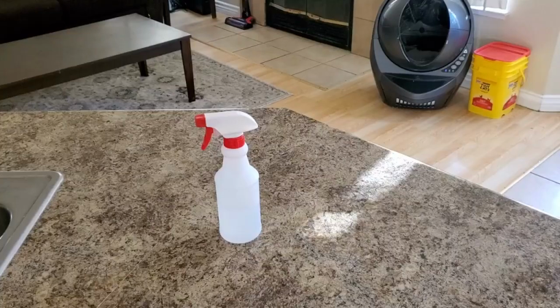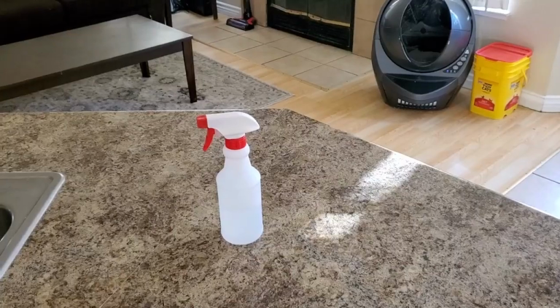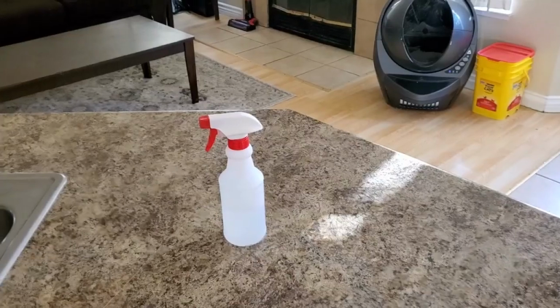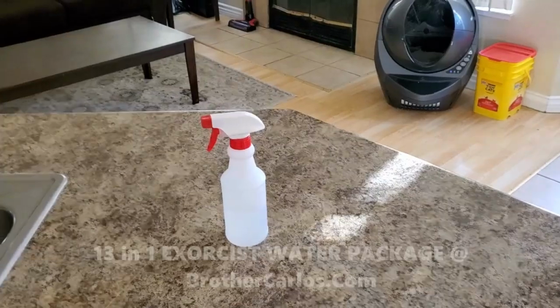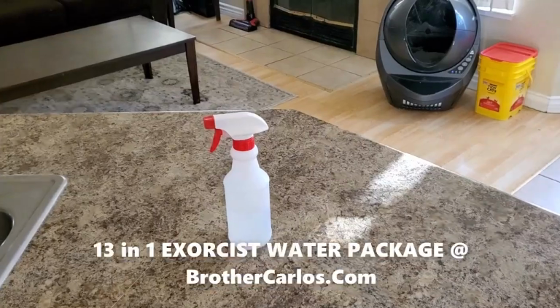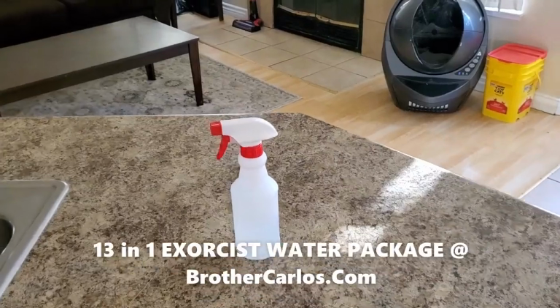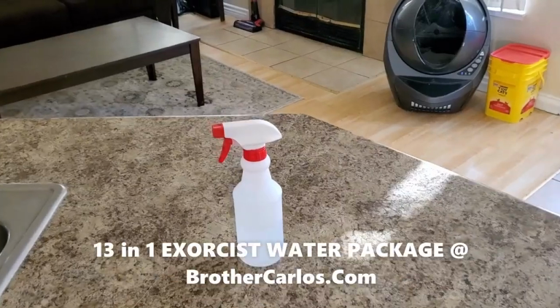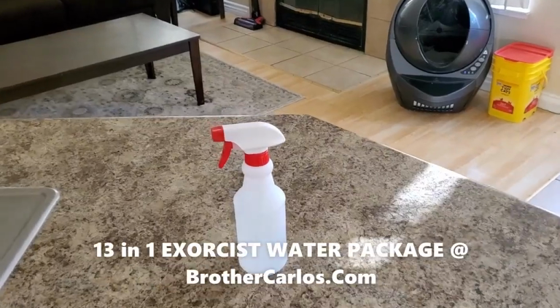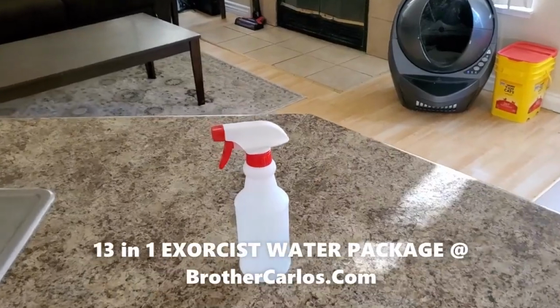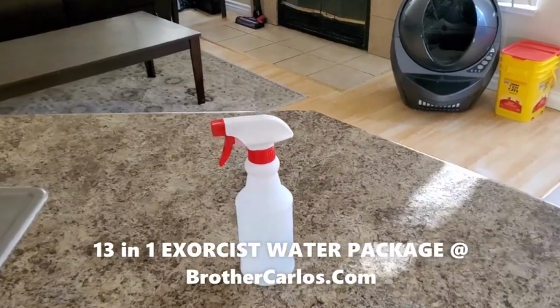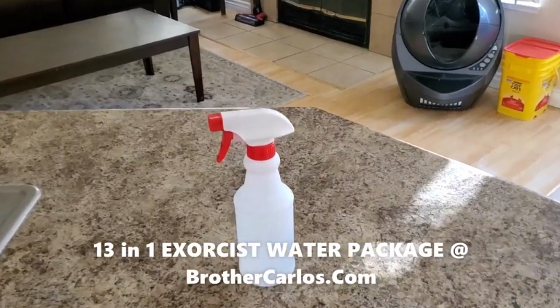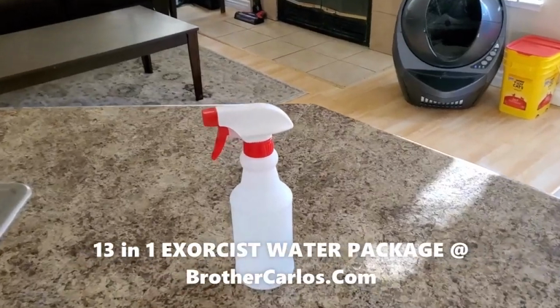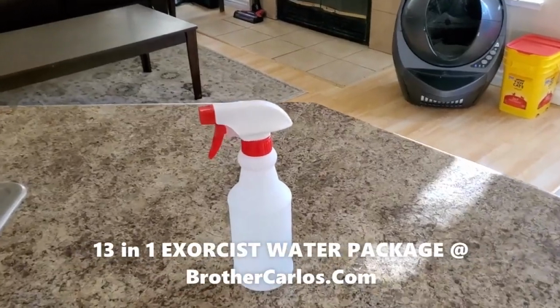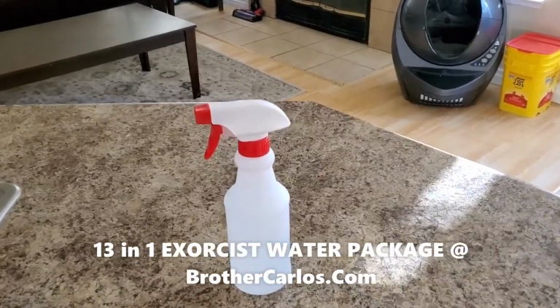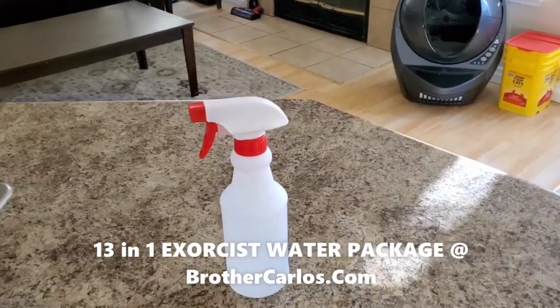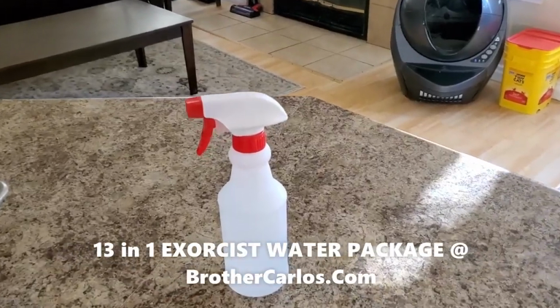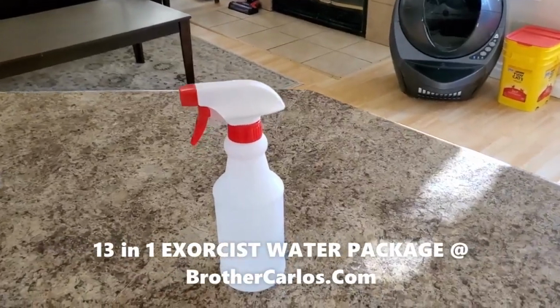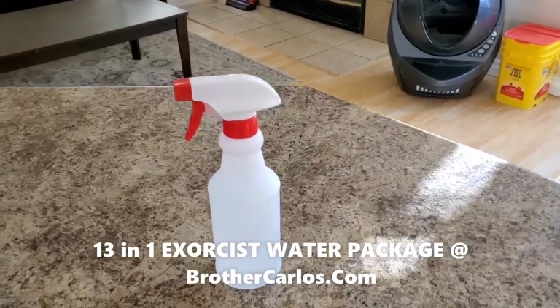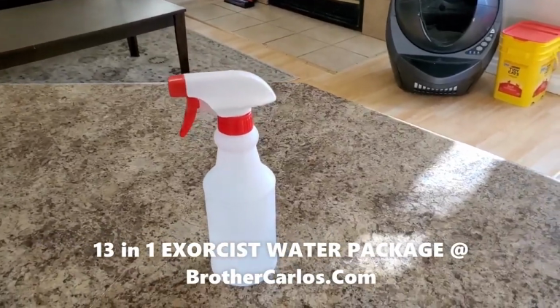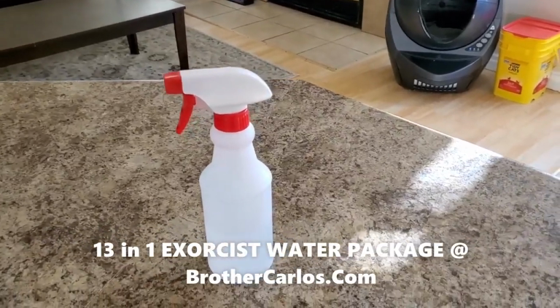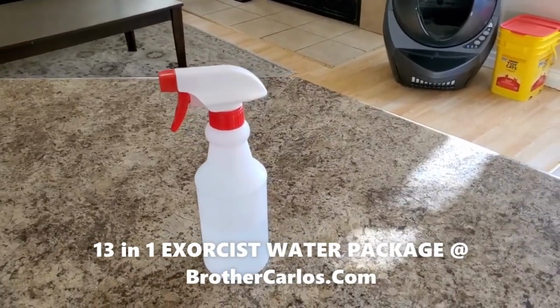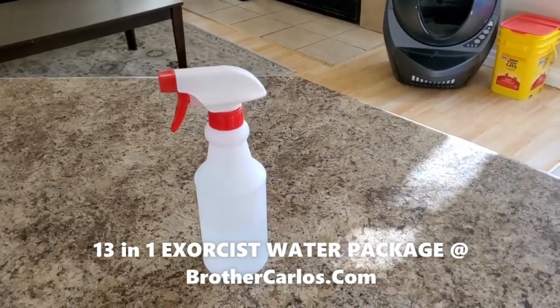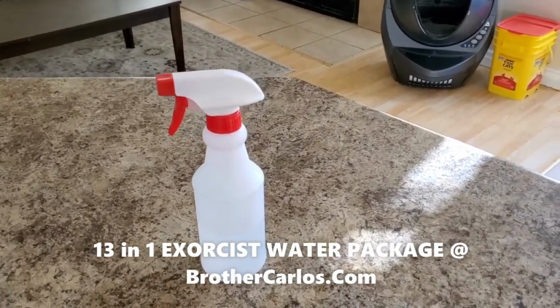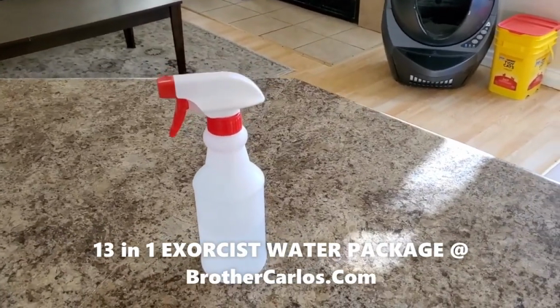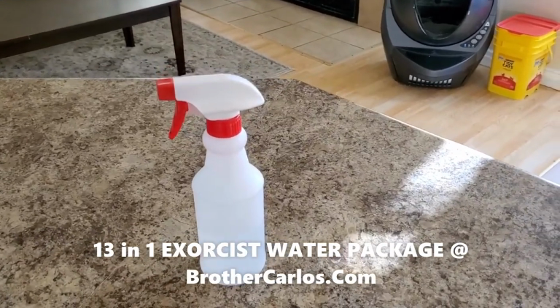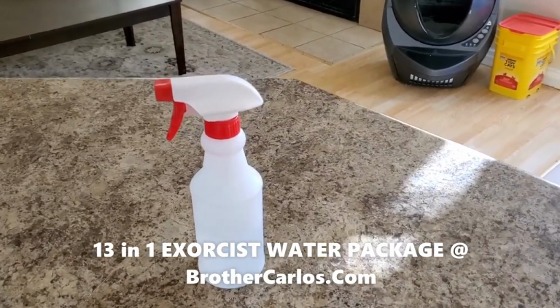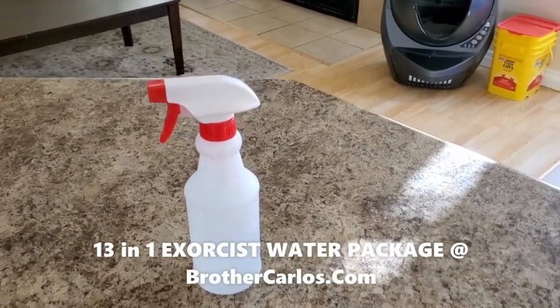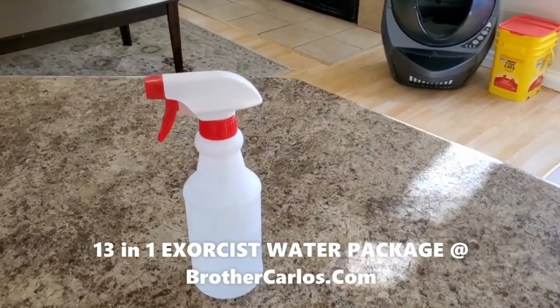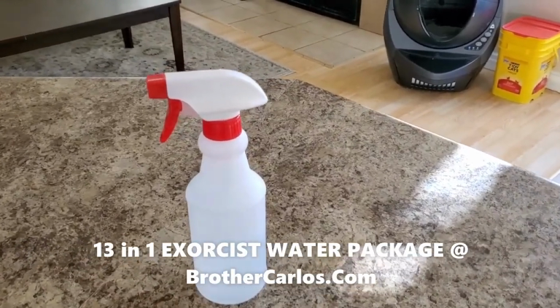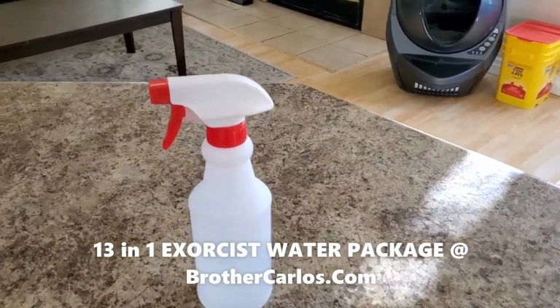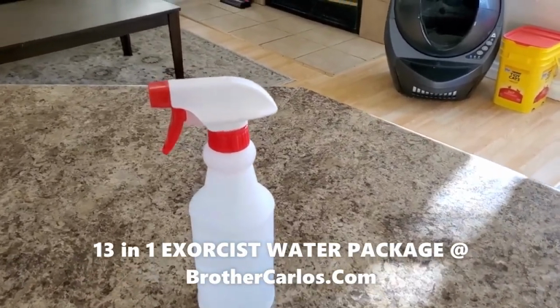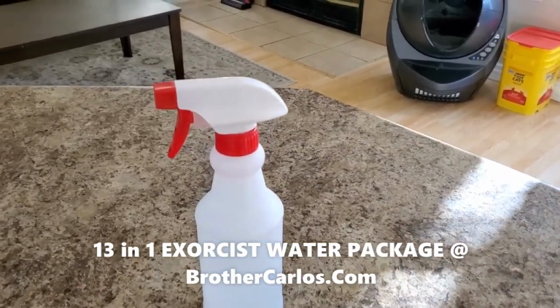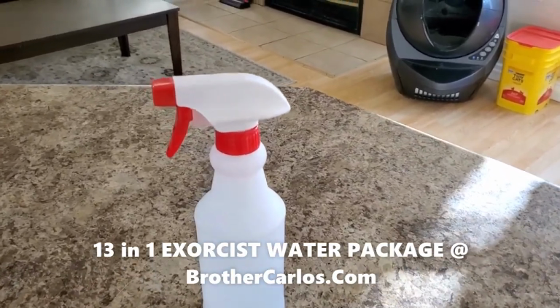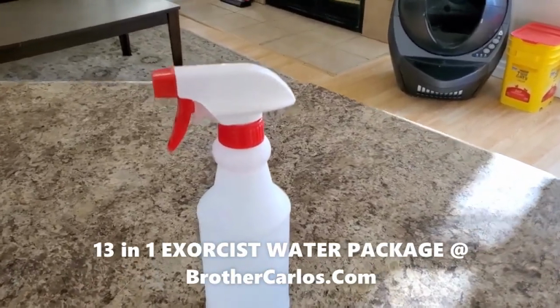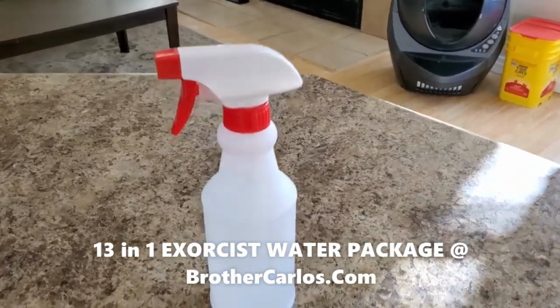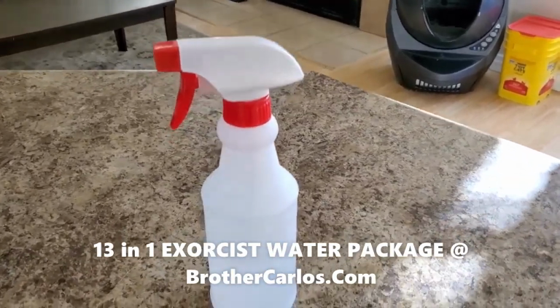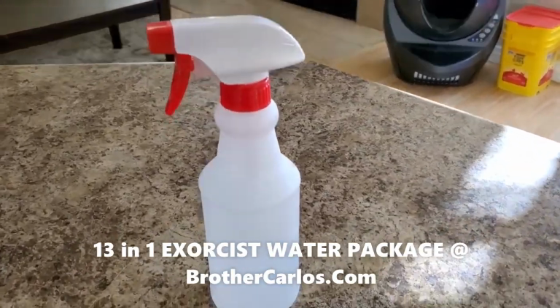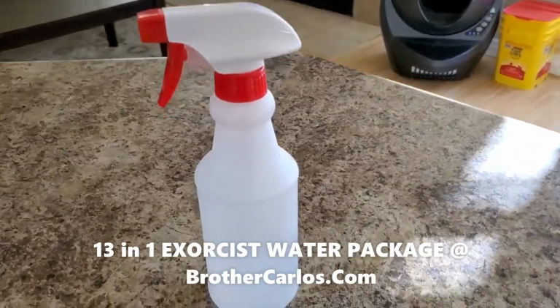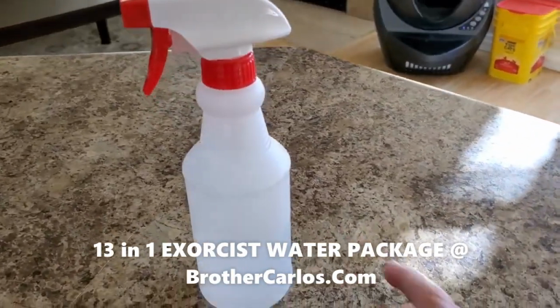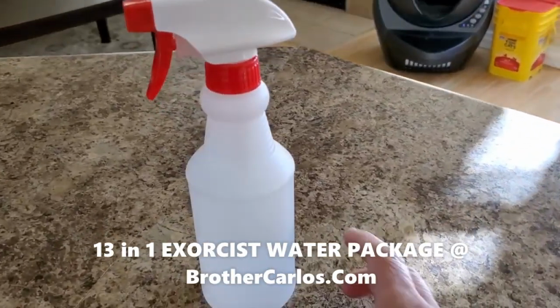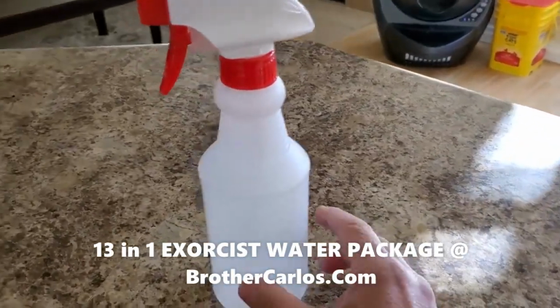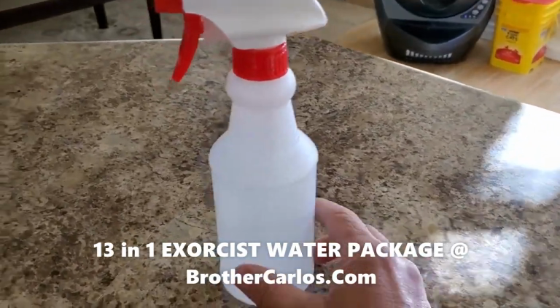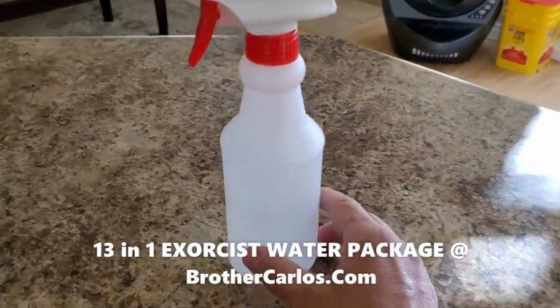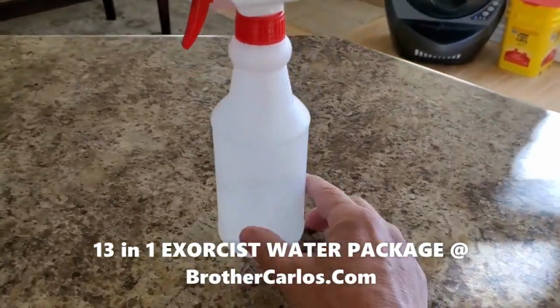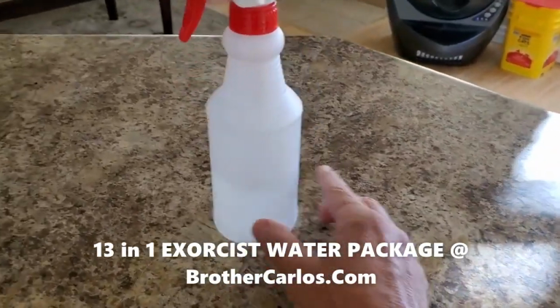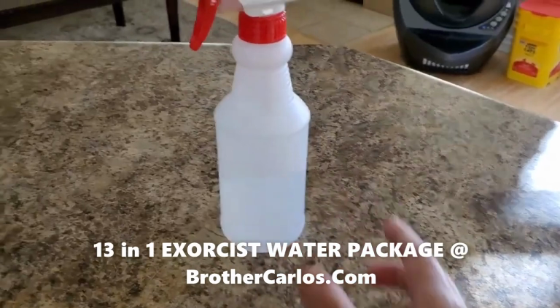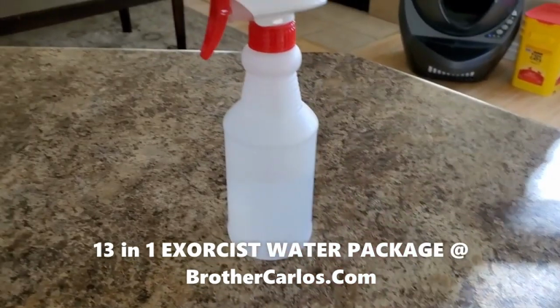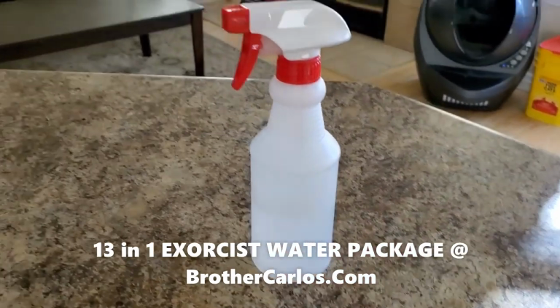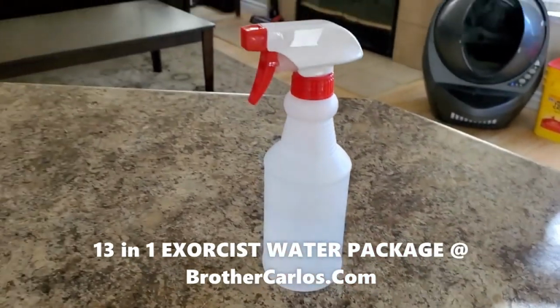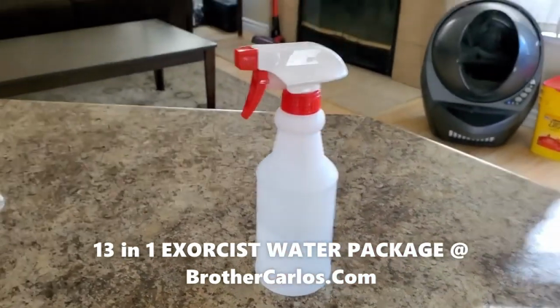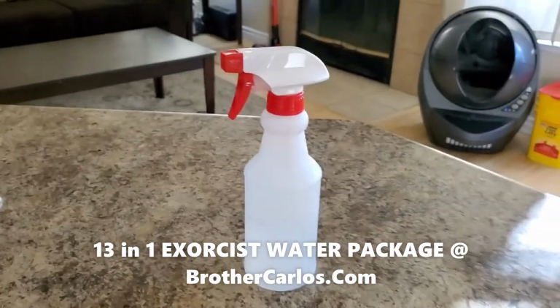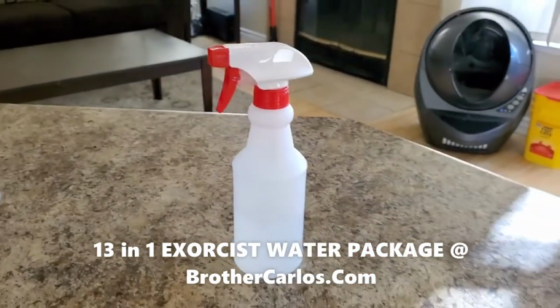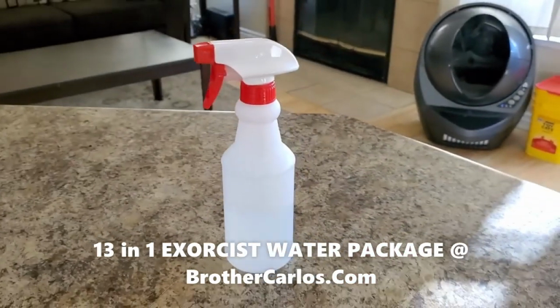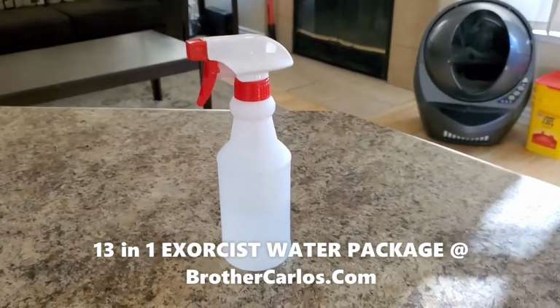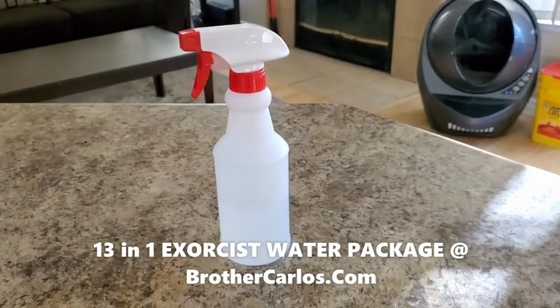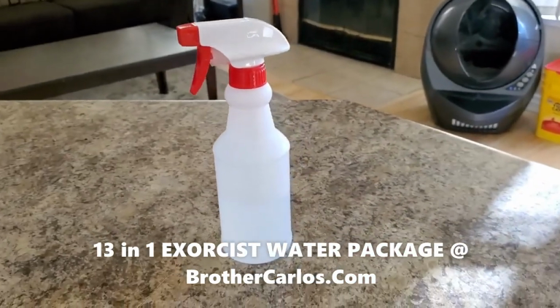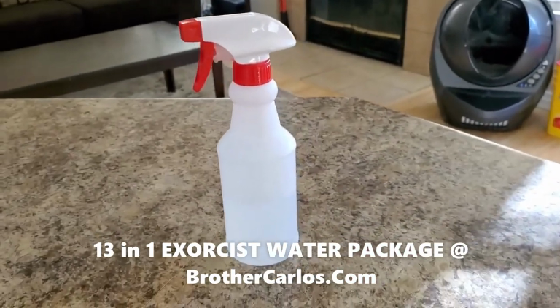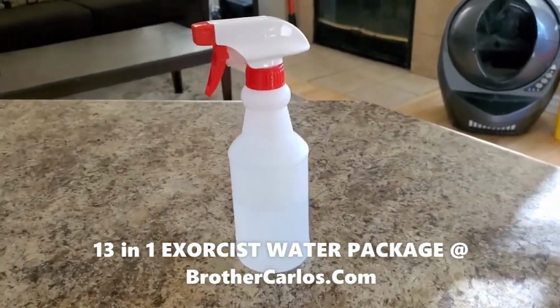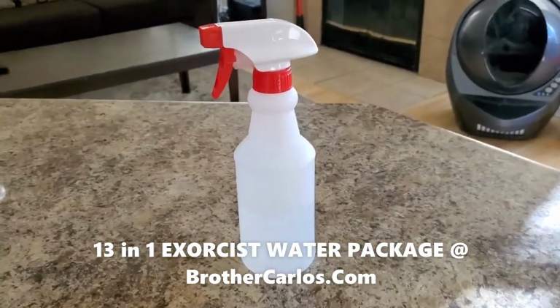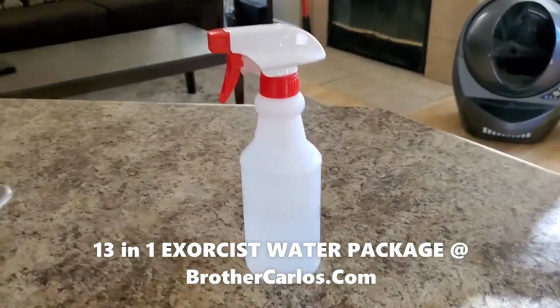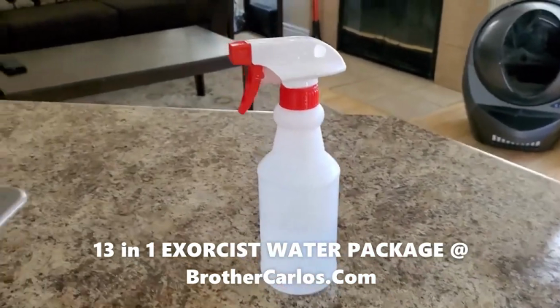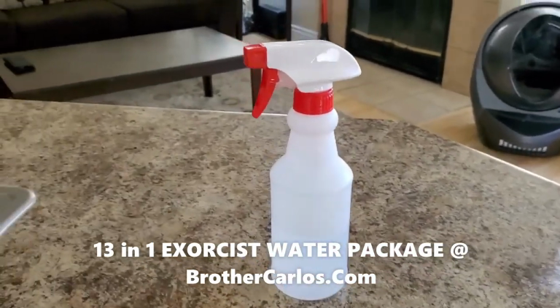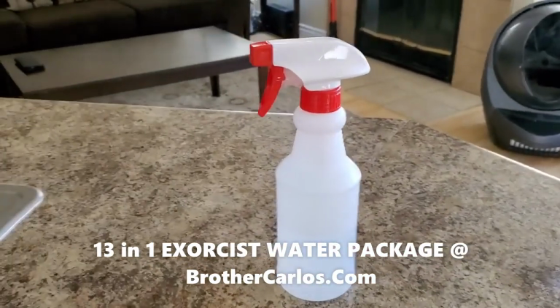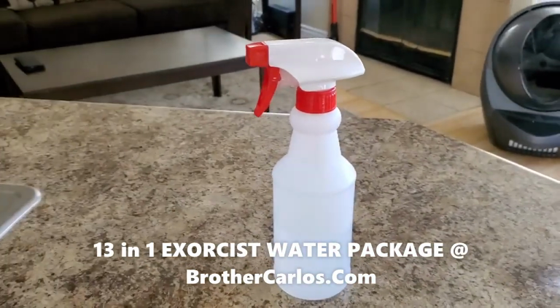Hello friends, this is Brother Cardo Zia. I decided to make a shorter video explaining how I use the exorcist water.